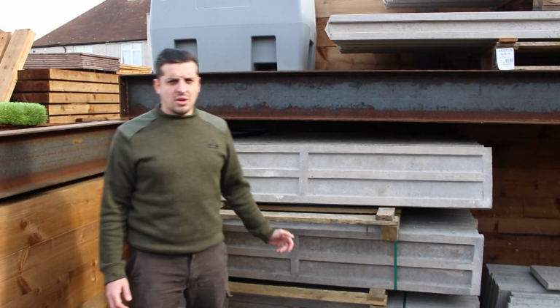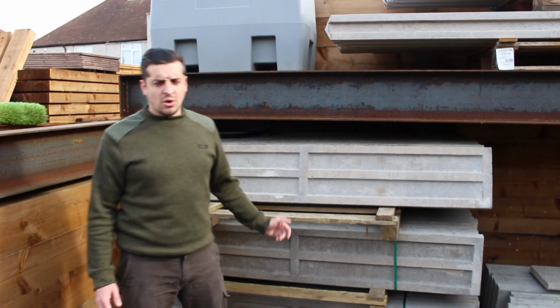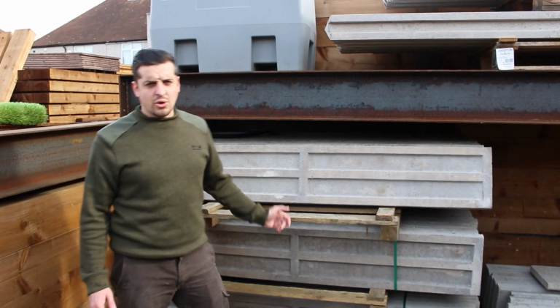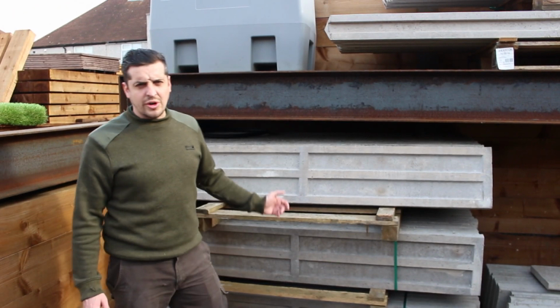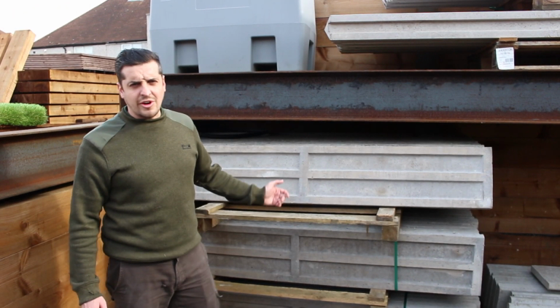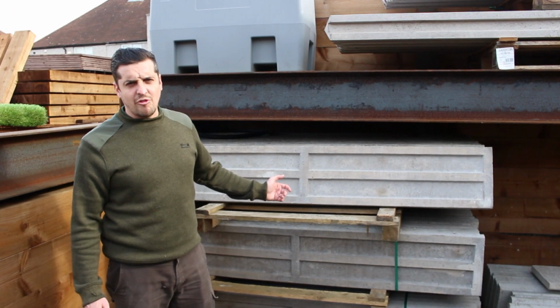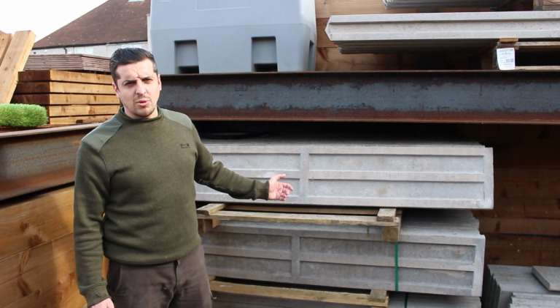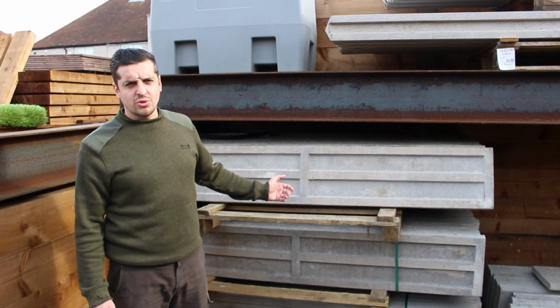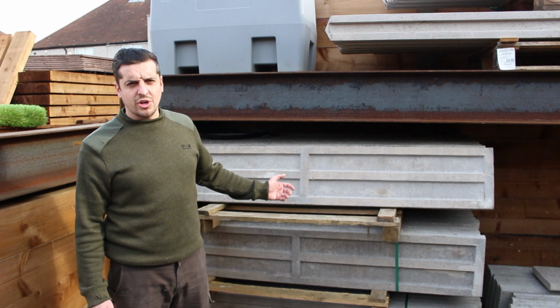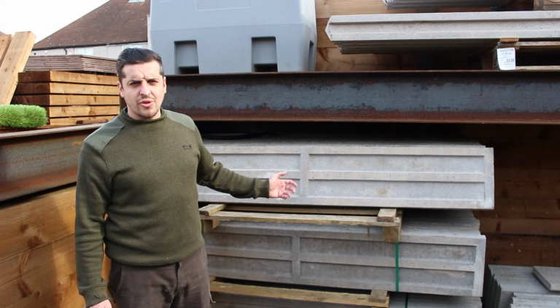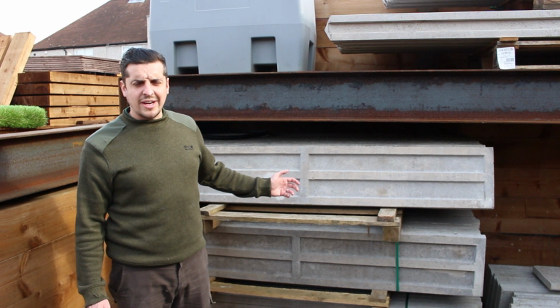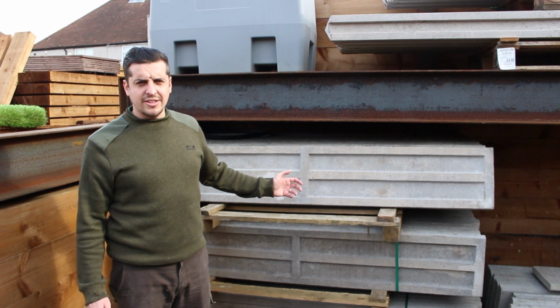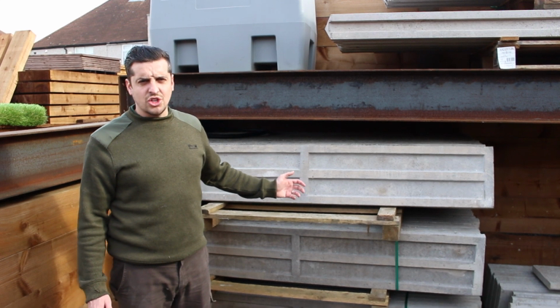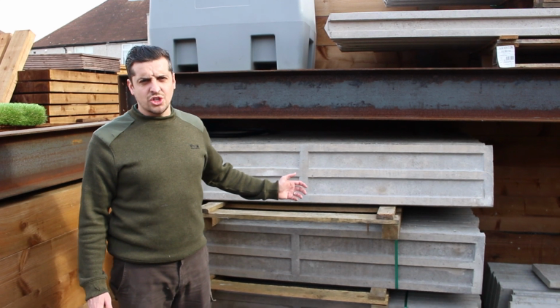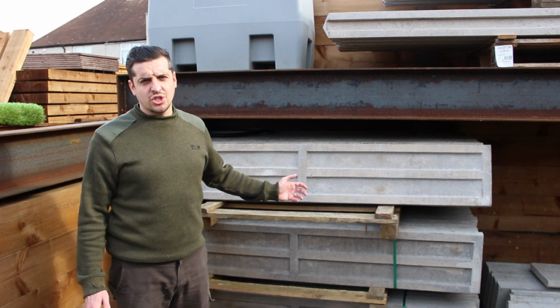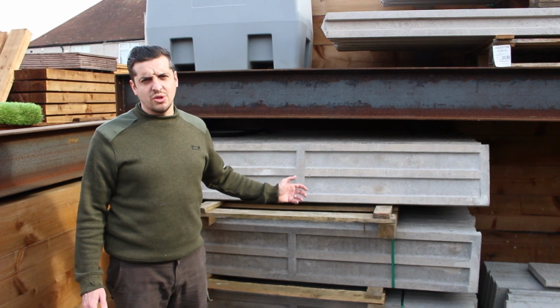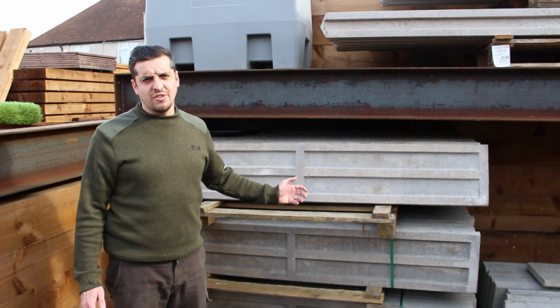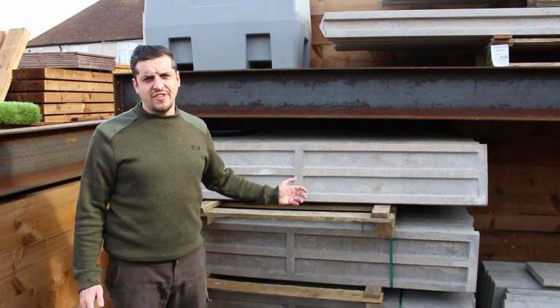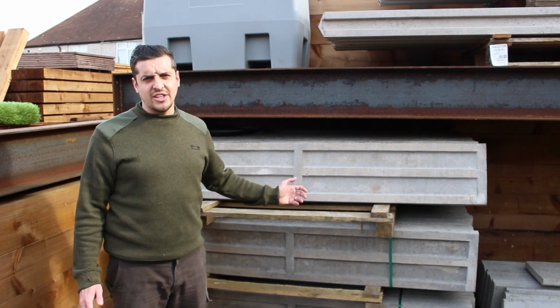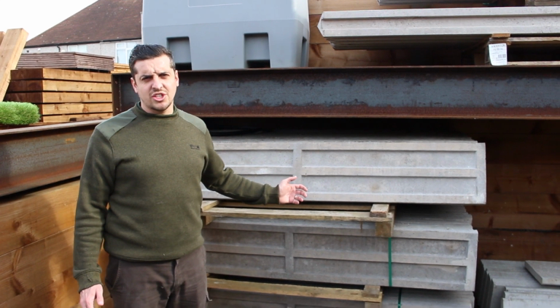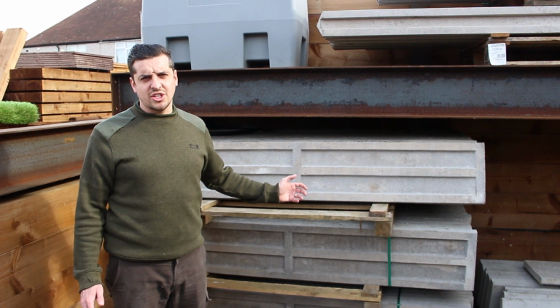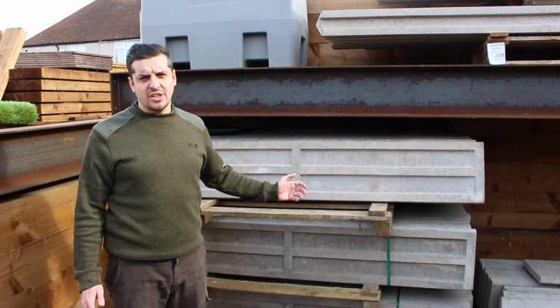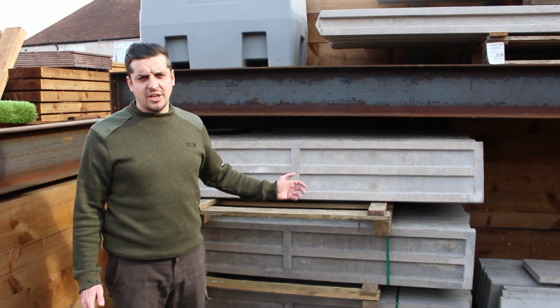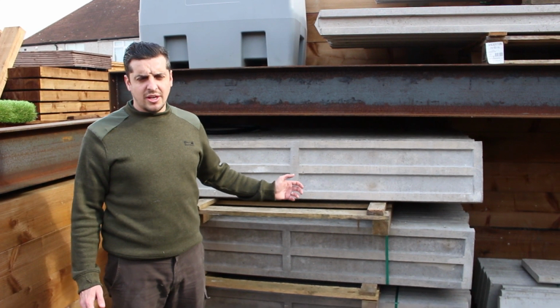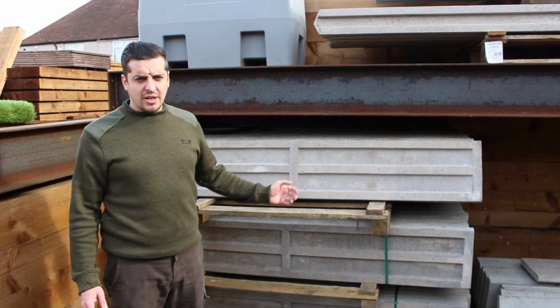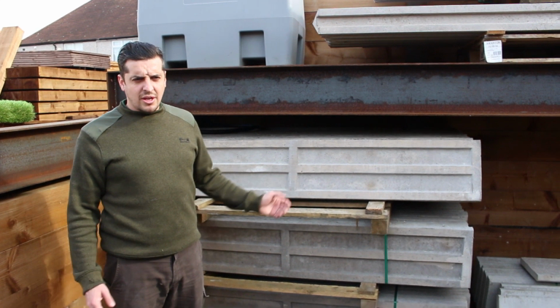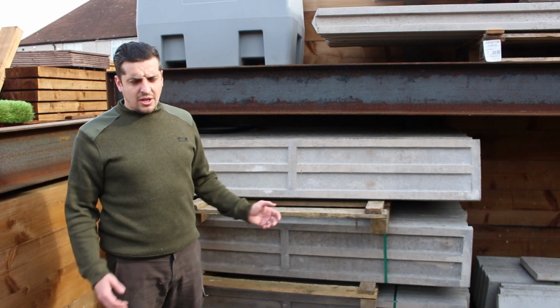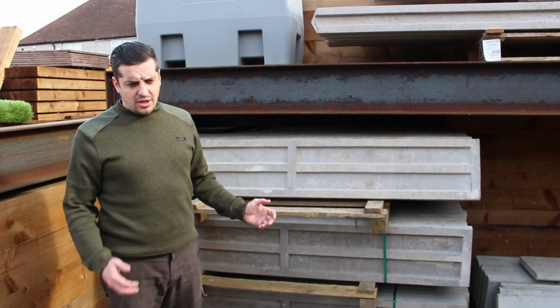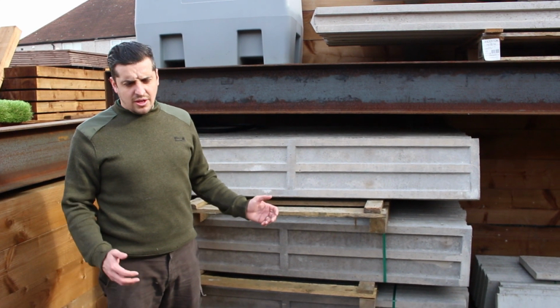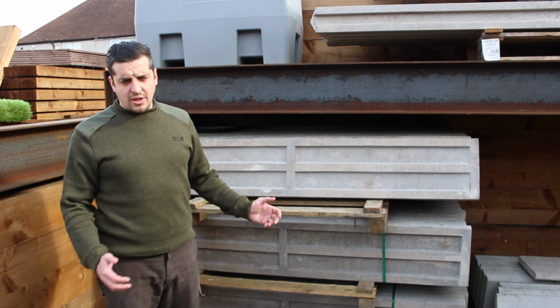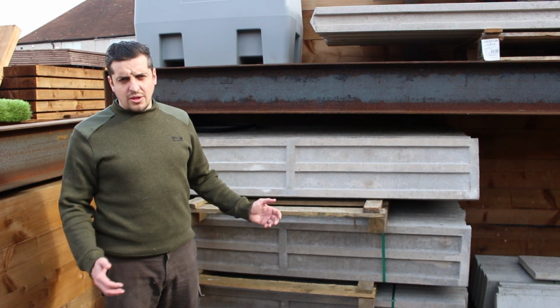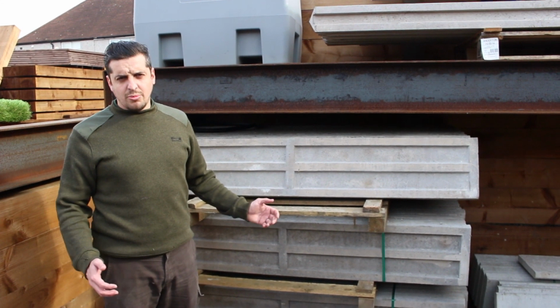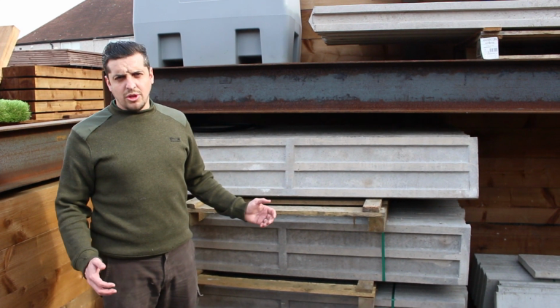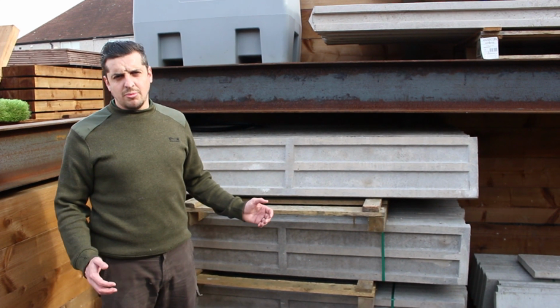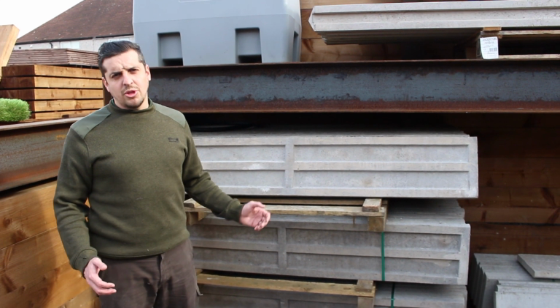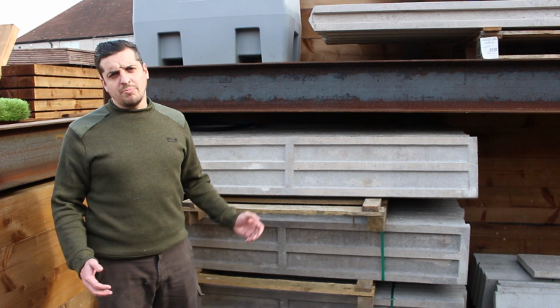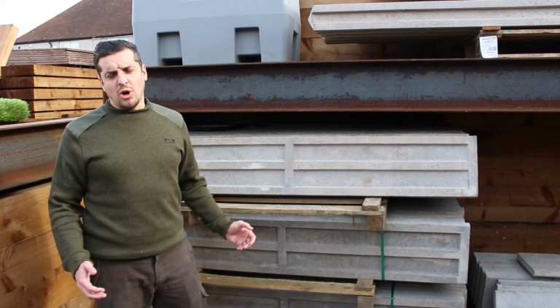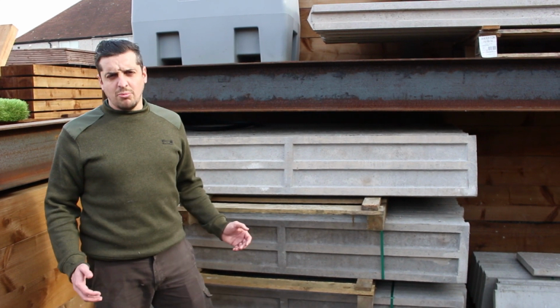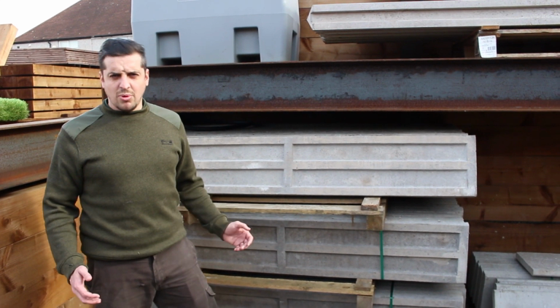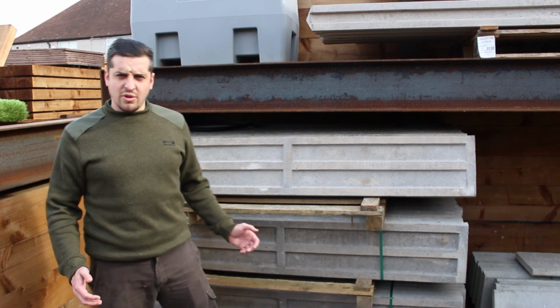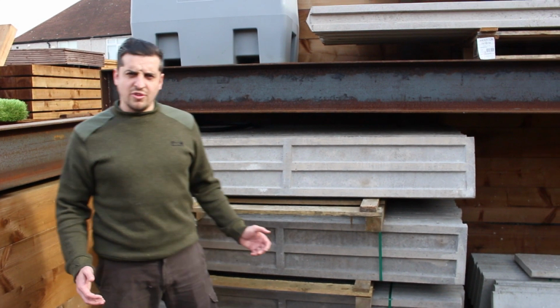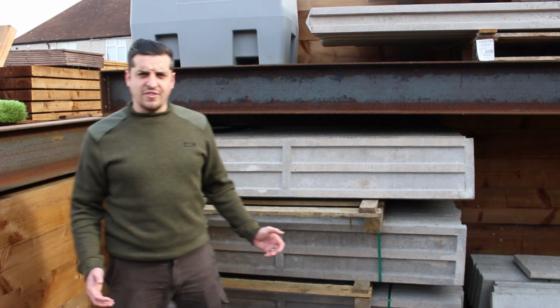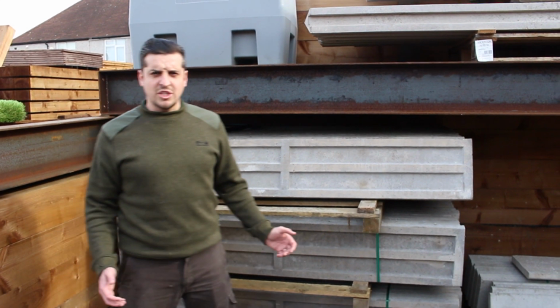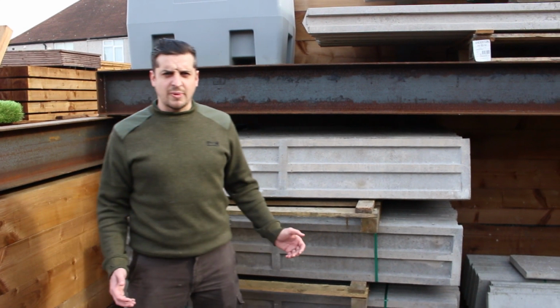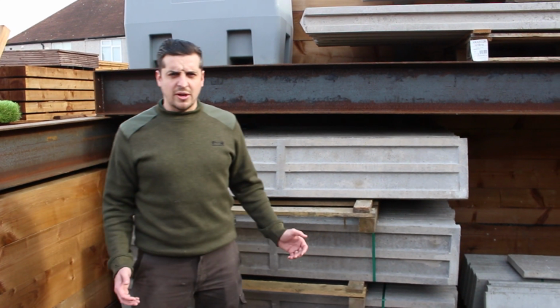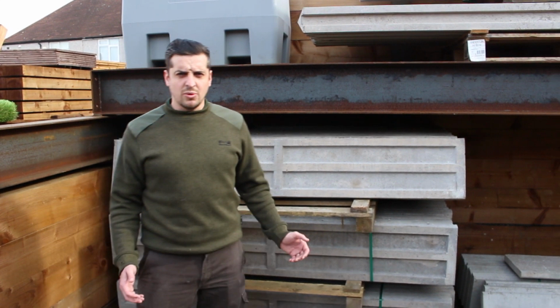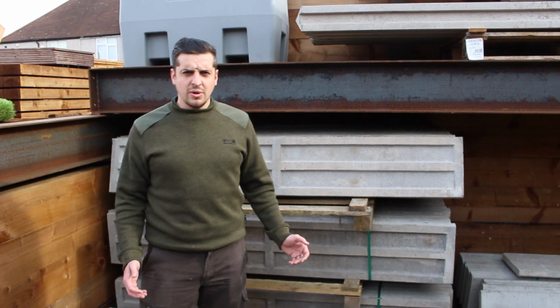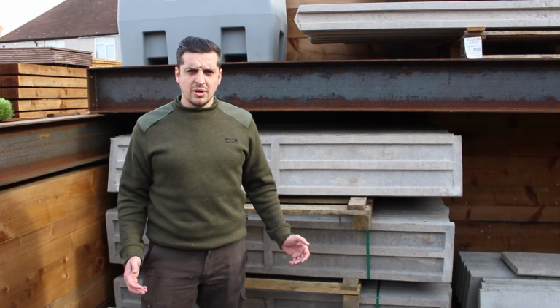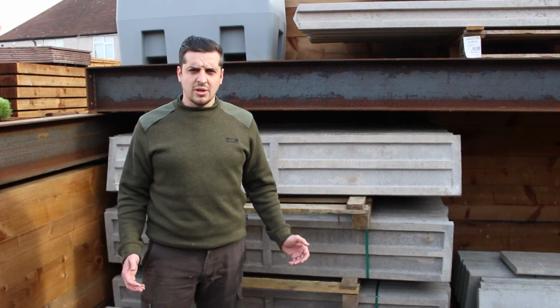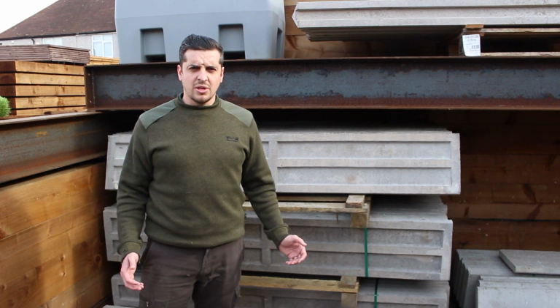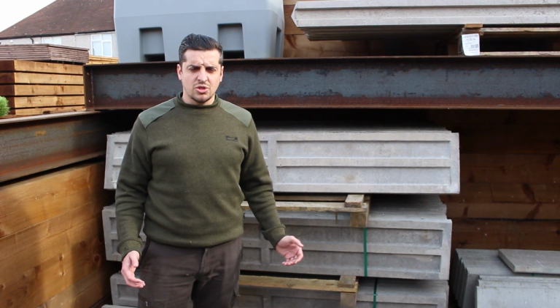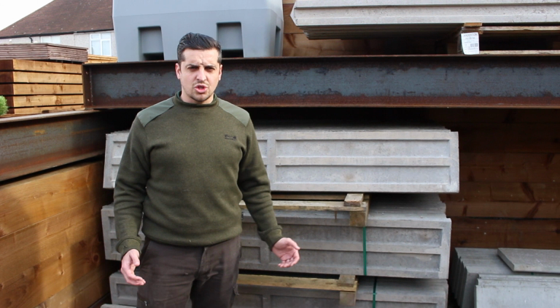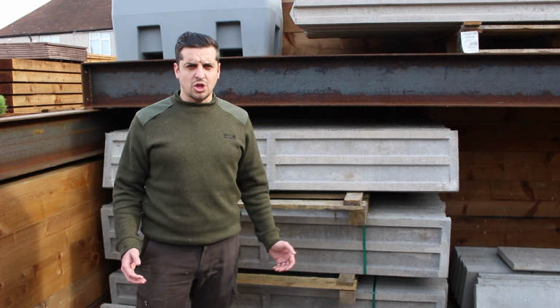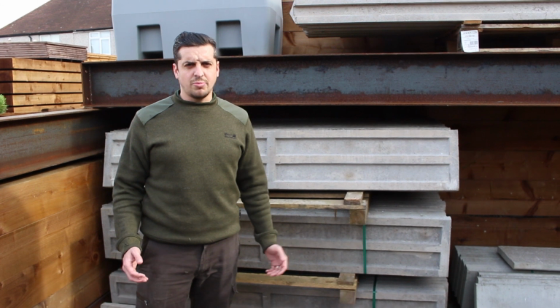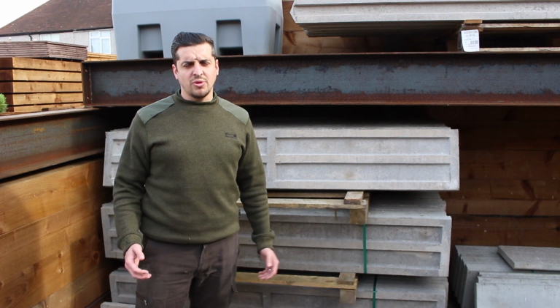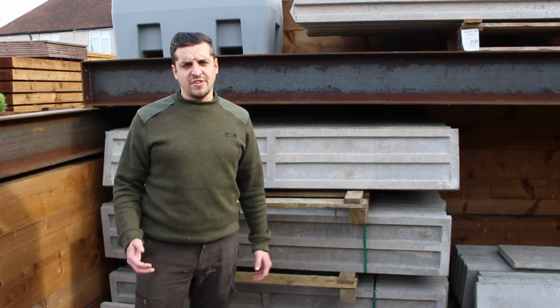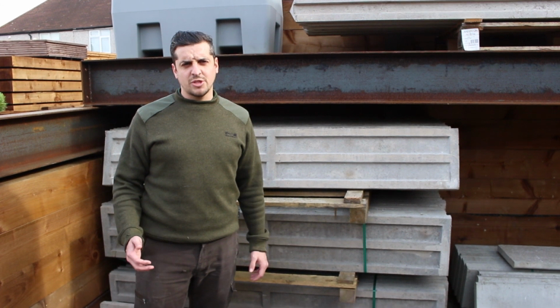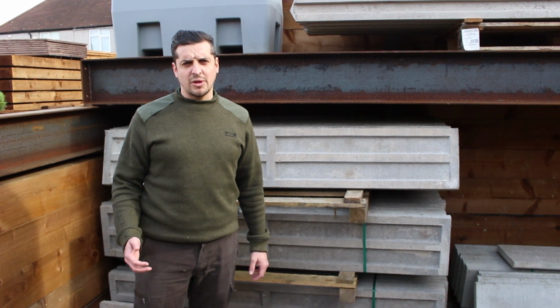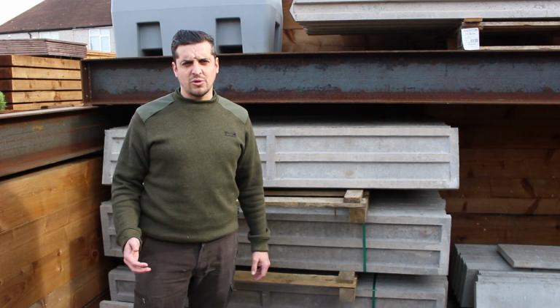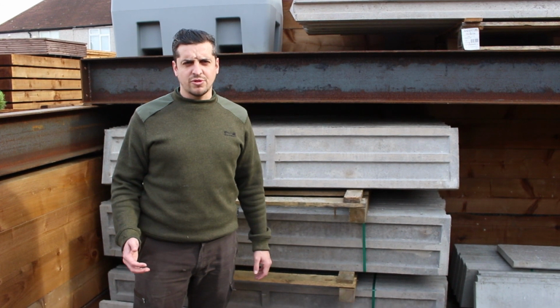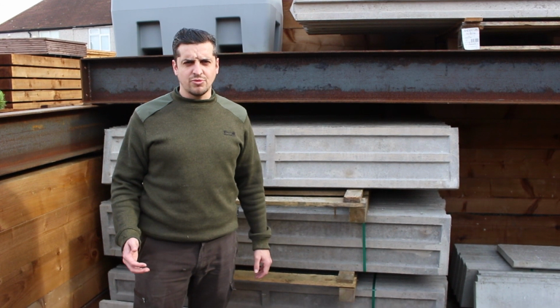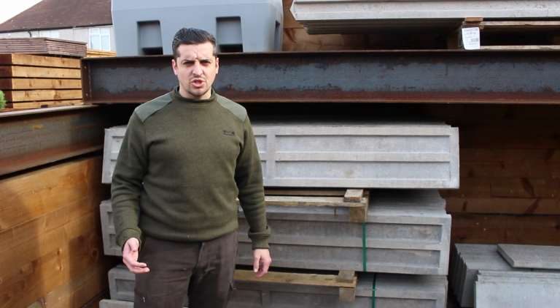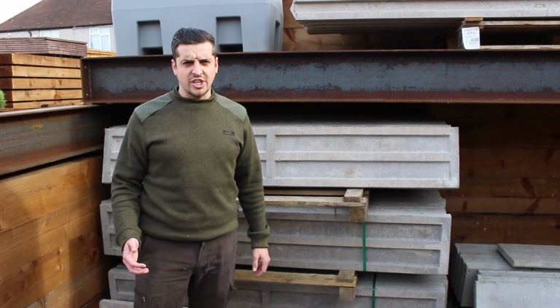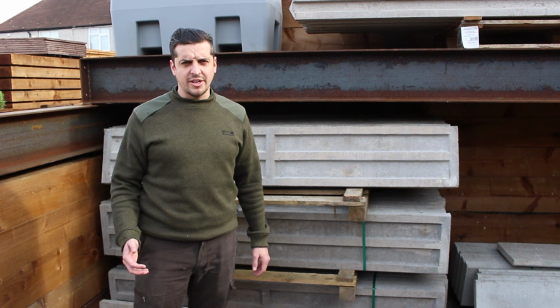Concrete grubber boards are a great addition to your fence. You put them at the bottom of your fence panel to stop your fence panel from rotting.